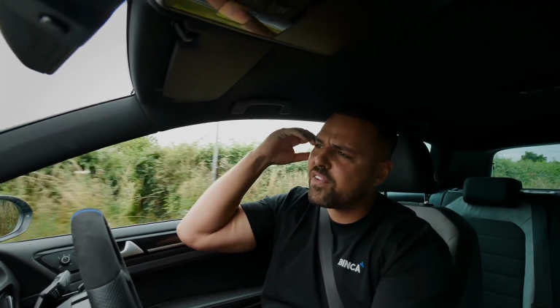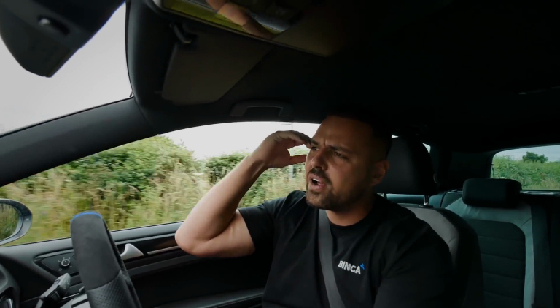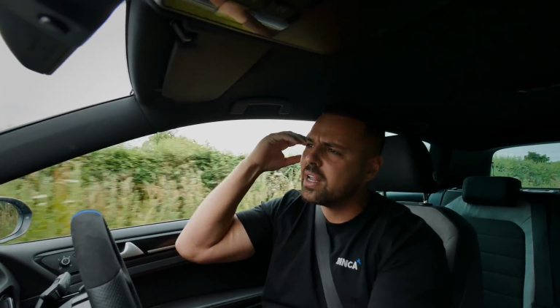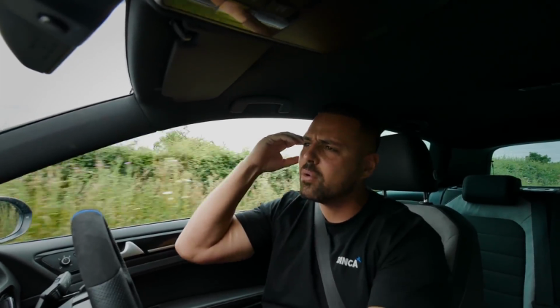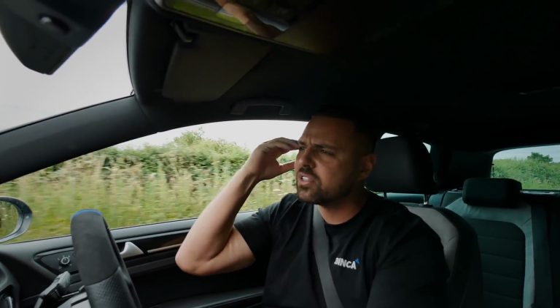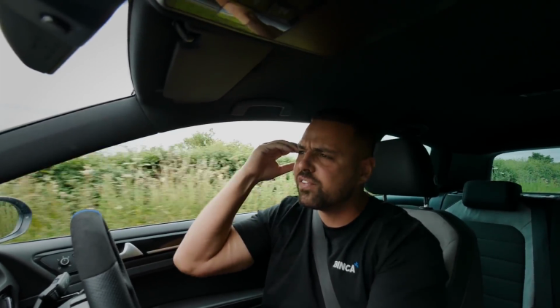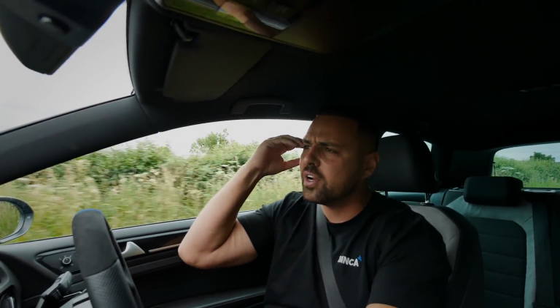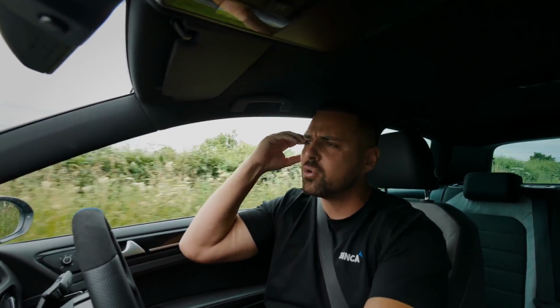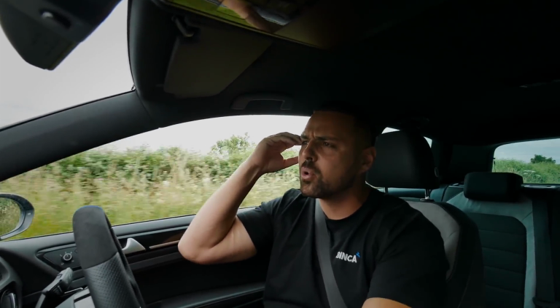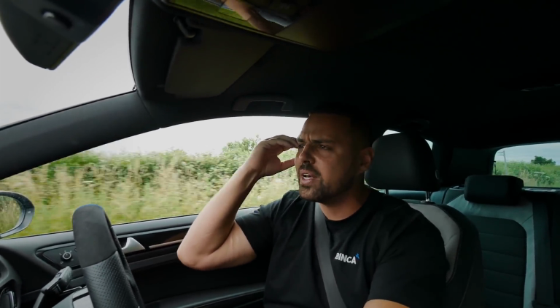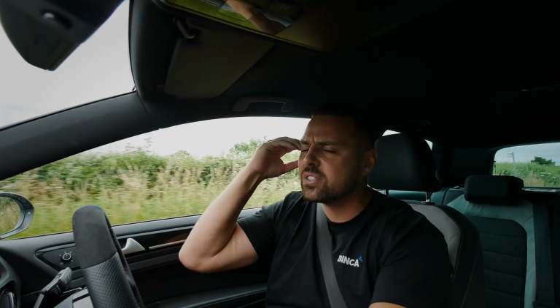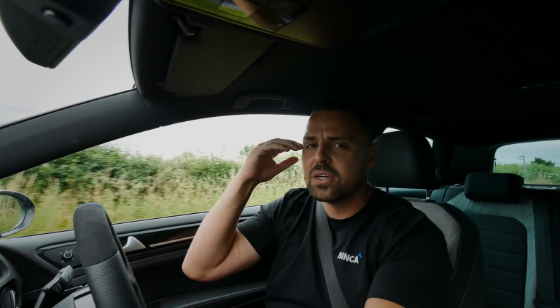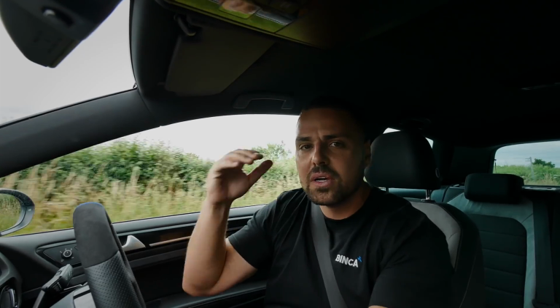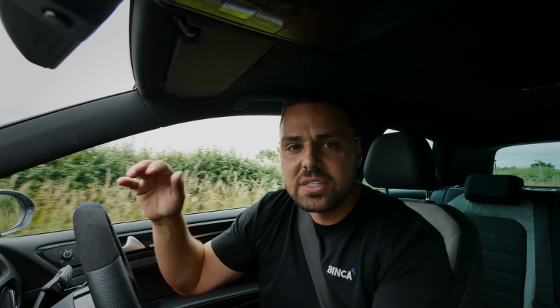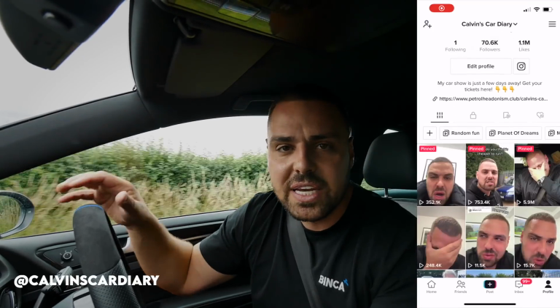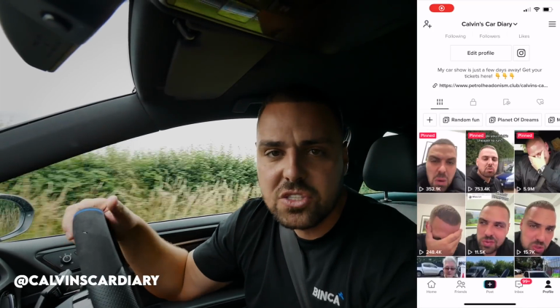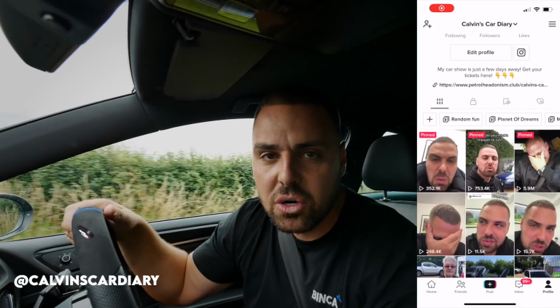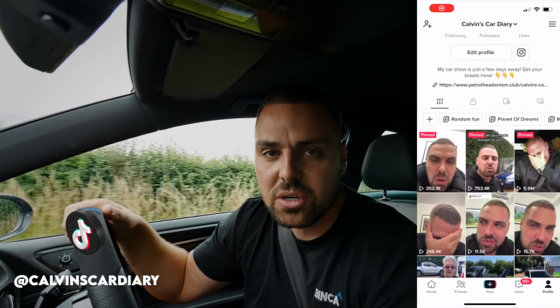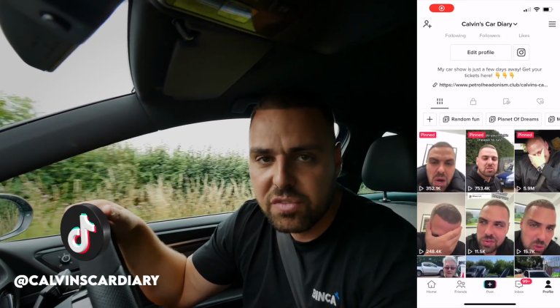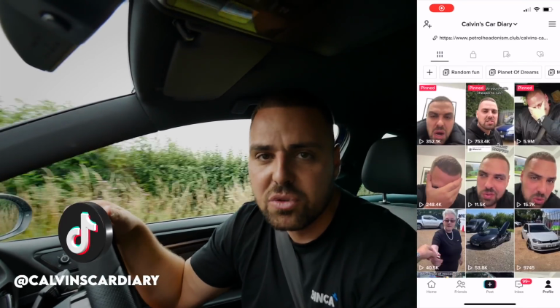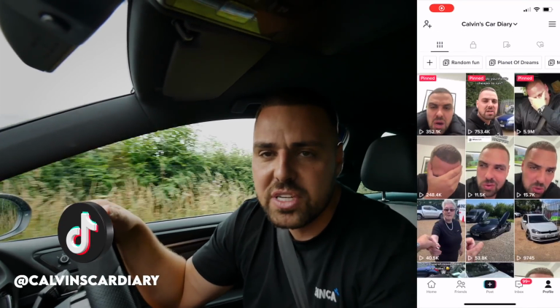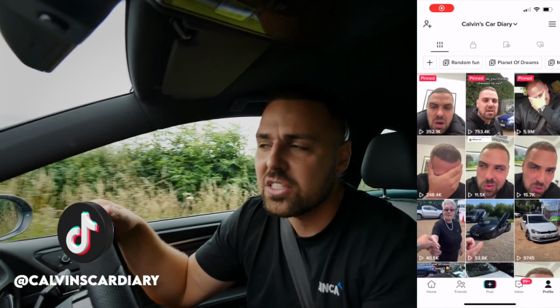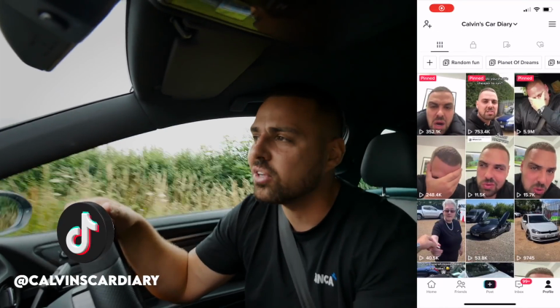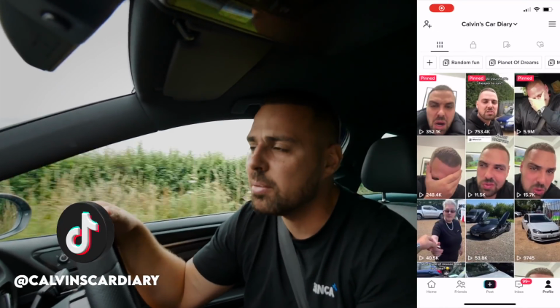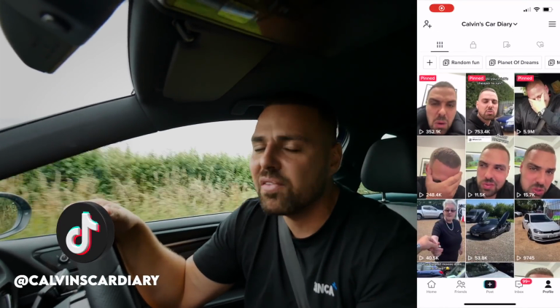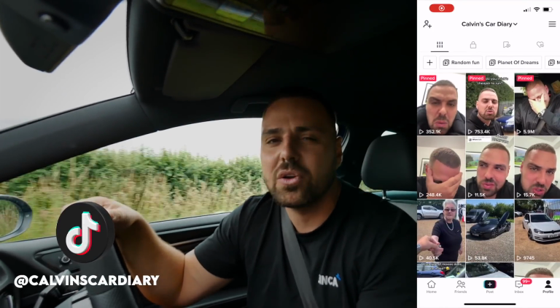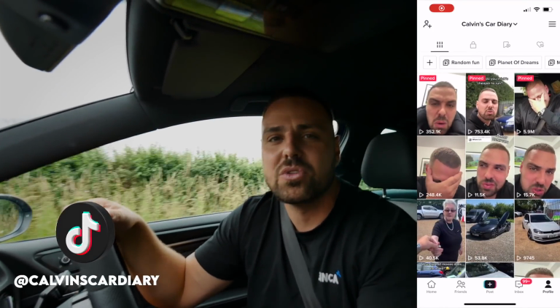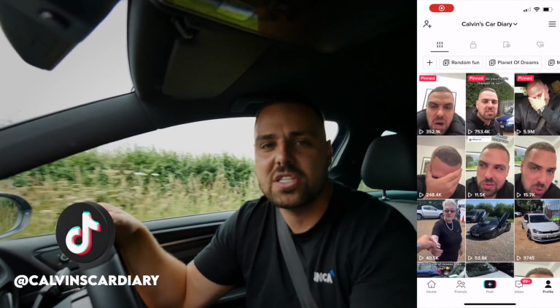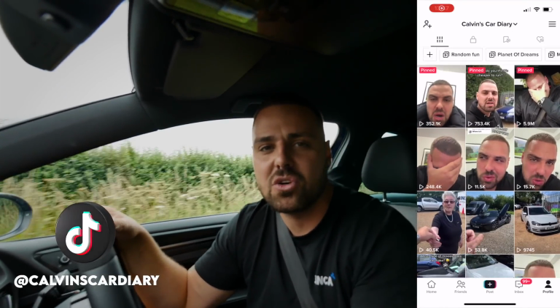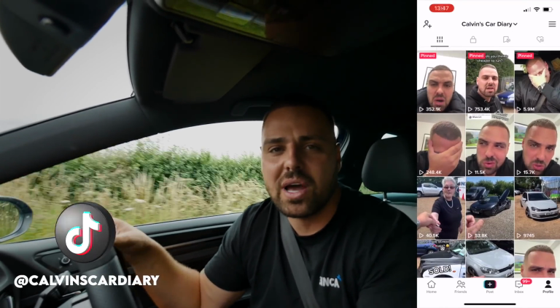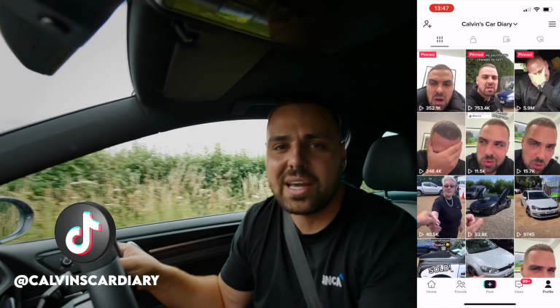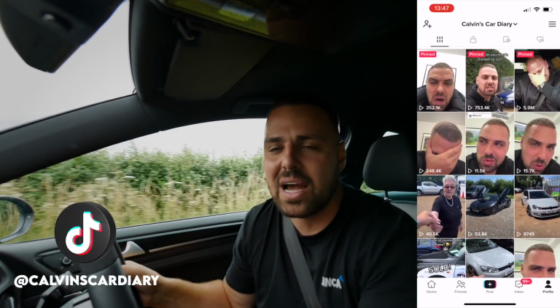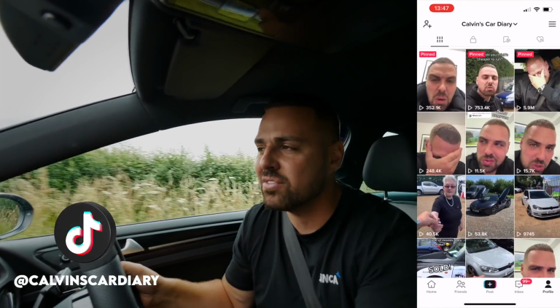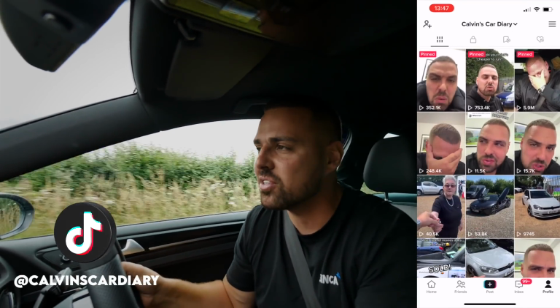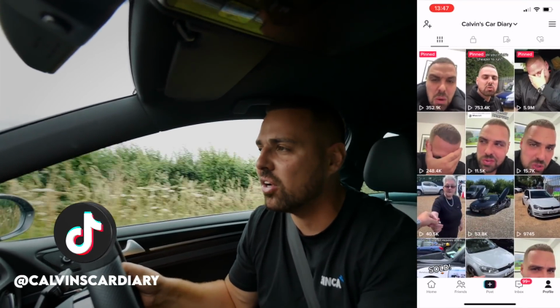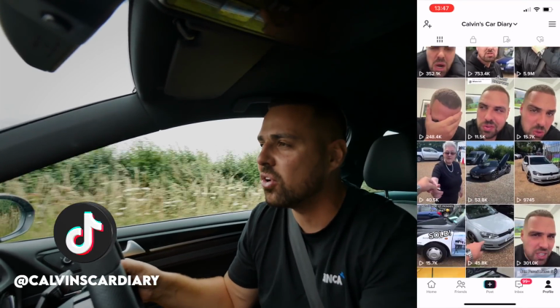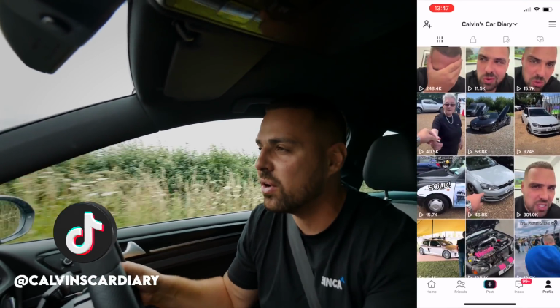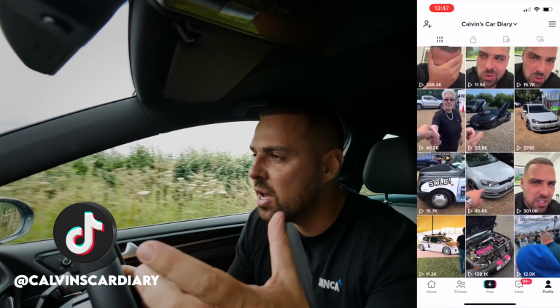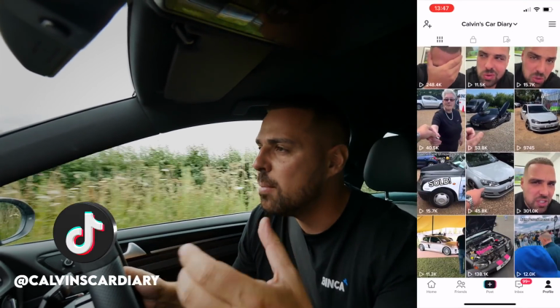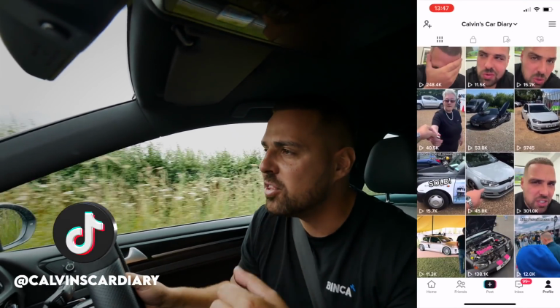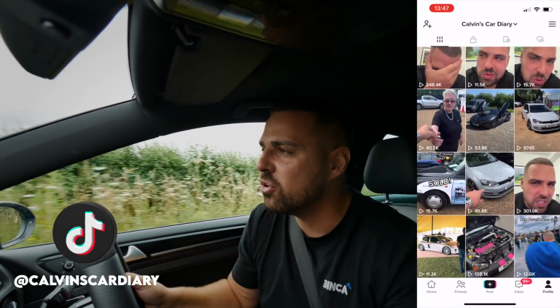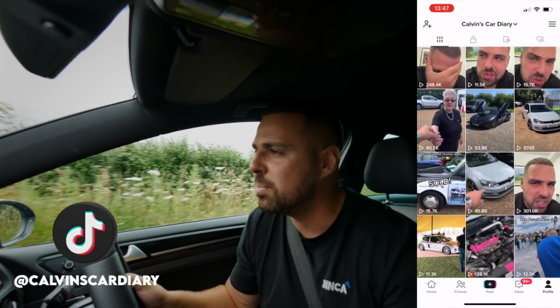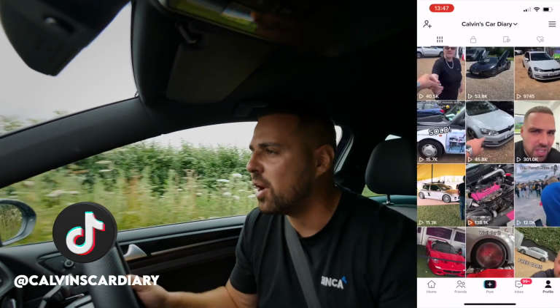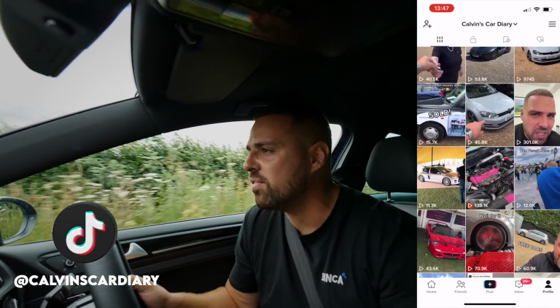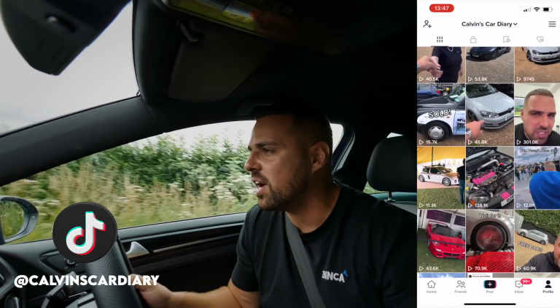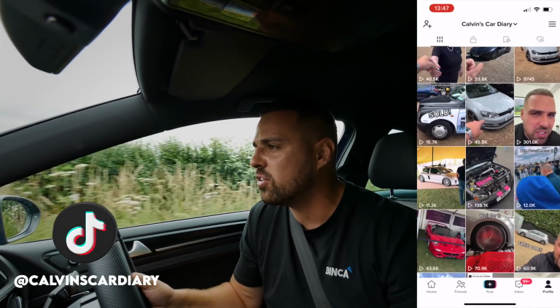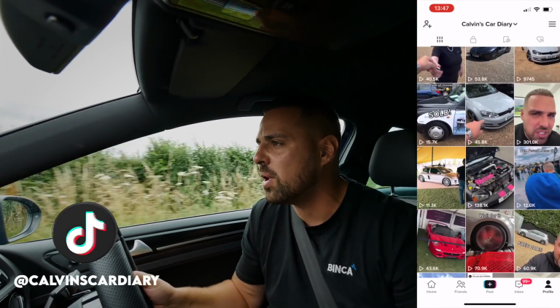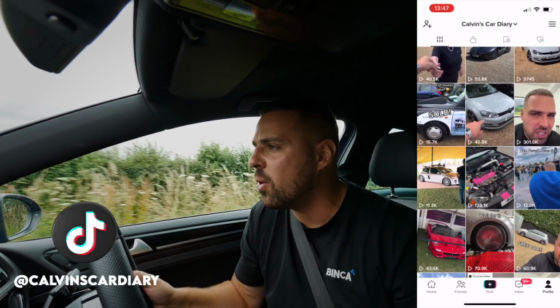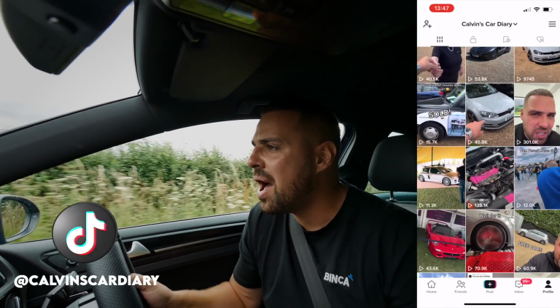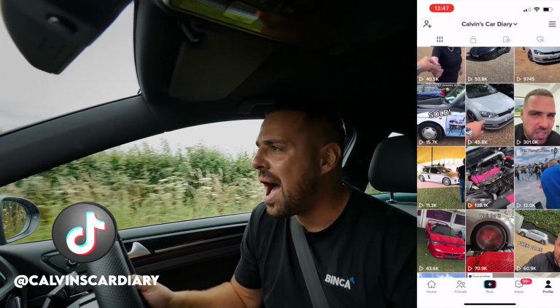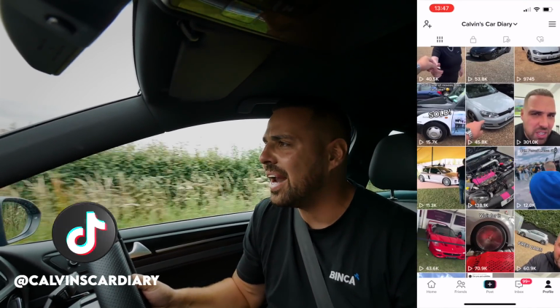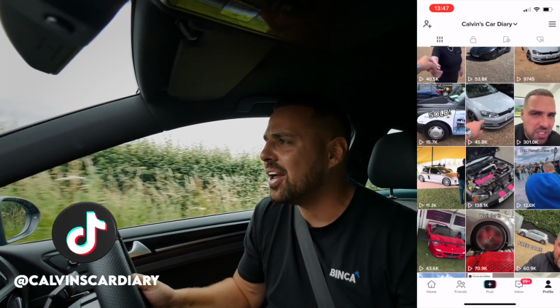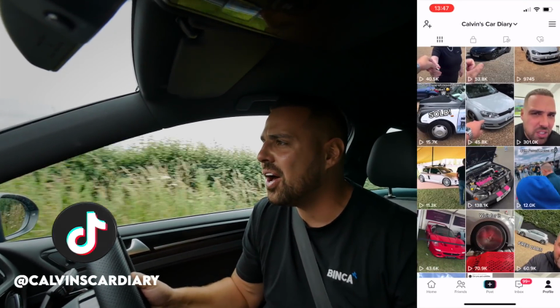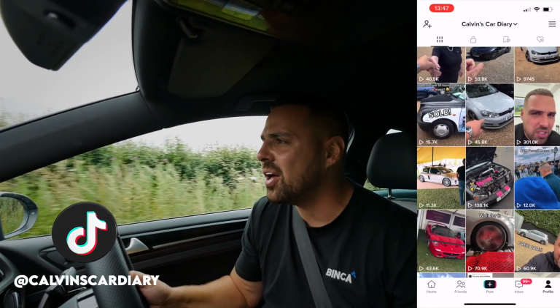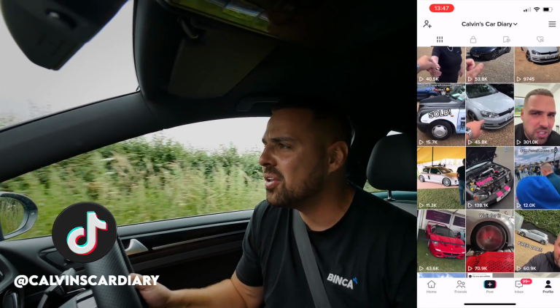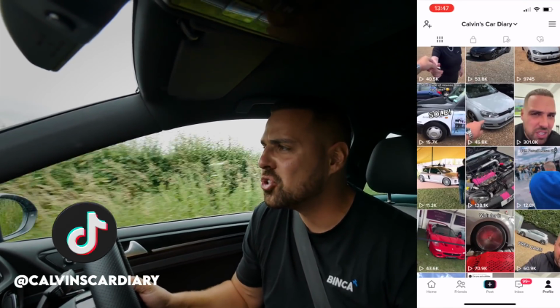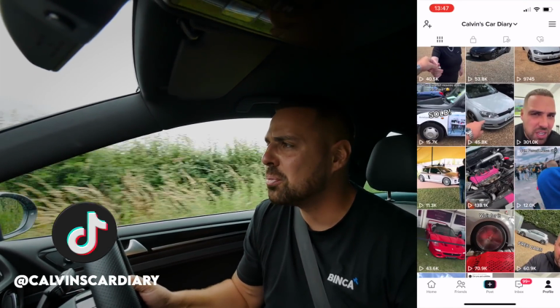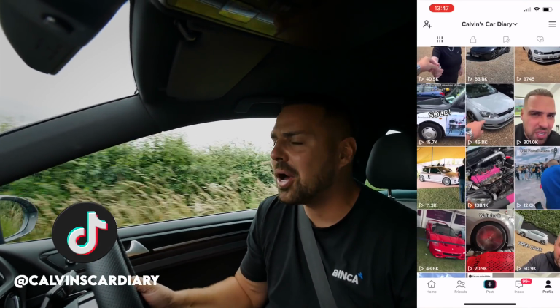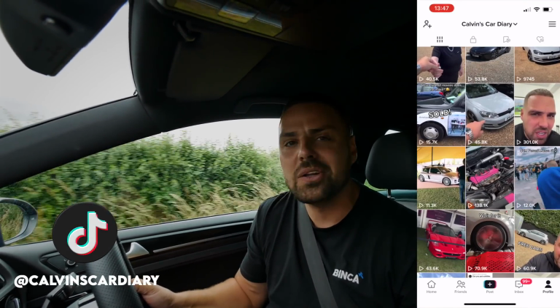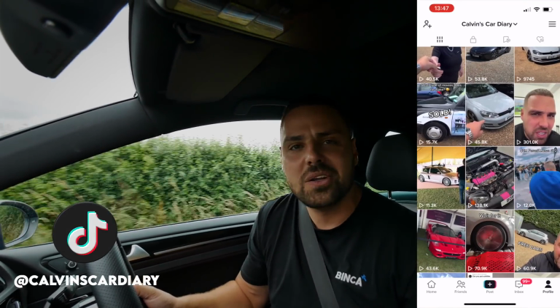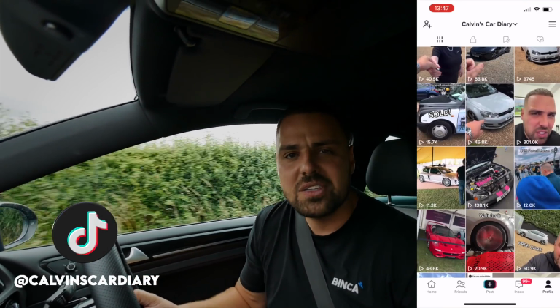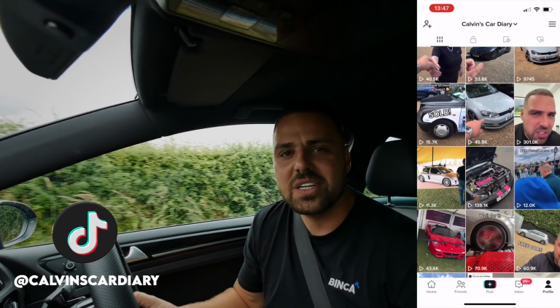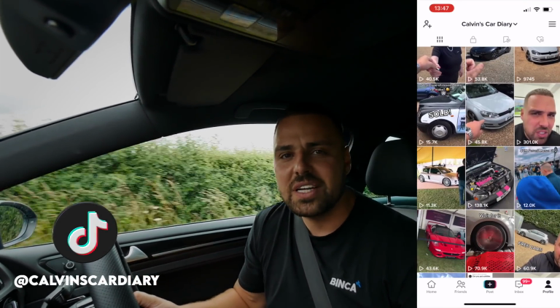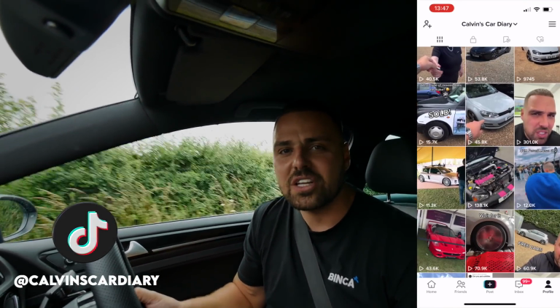Finally - if you're on TikTok, give me a follow on TikTok. I've been doing a bit of a car diary over there as well. Job done - see you in the next one.